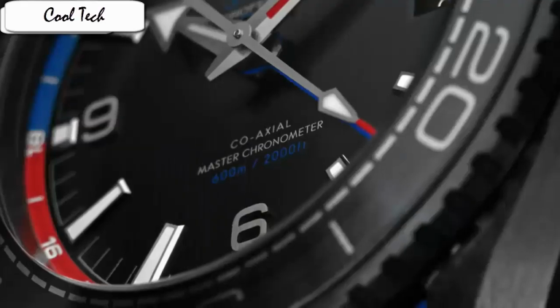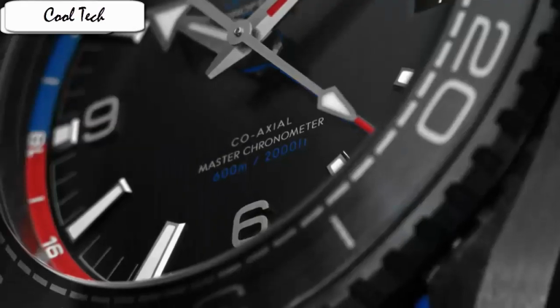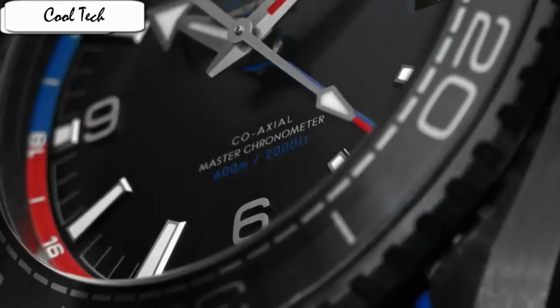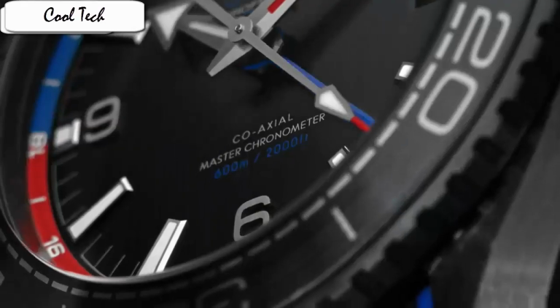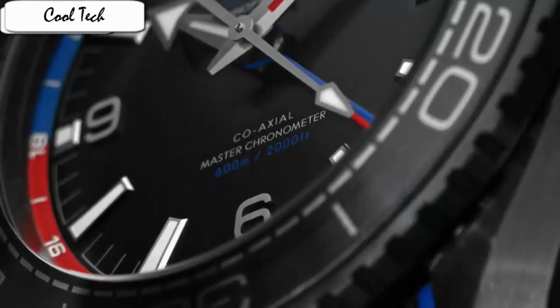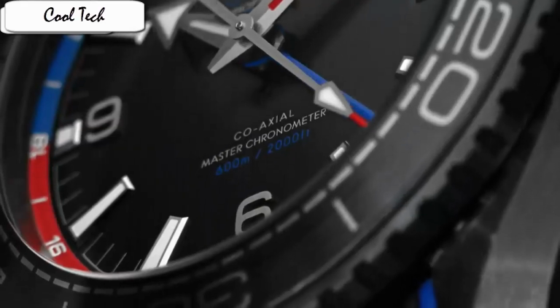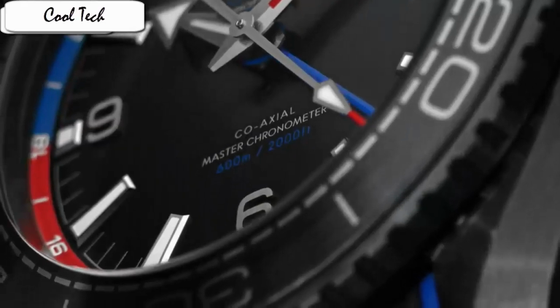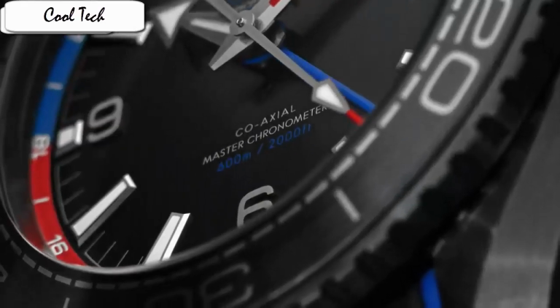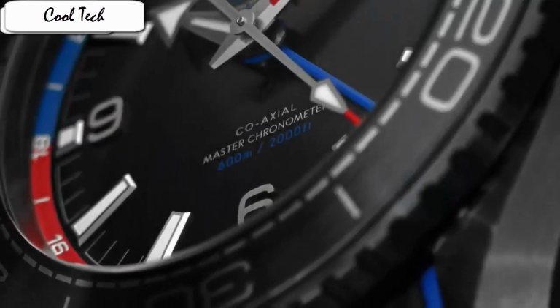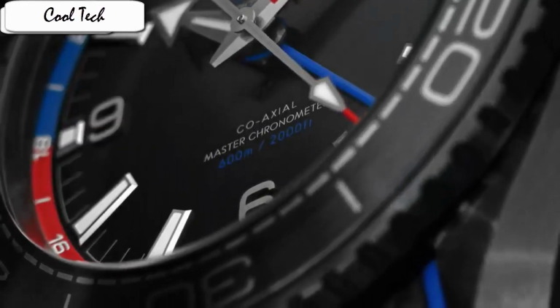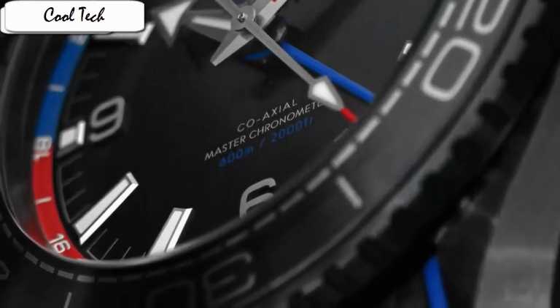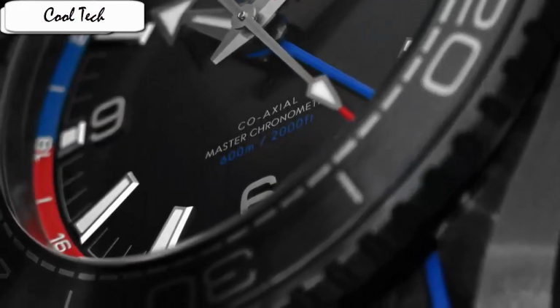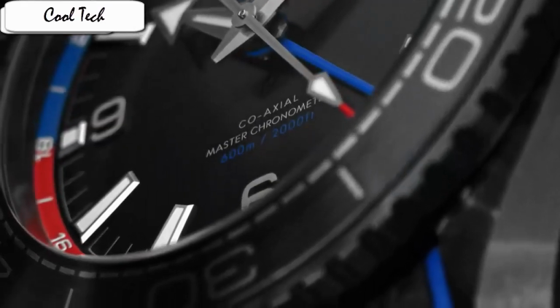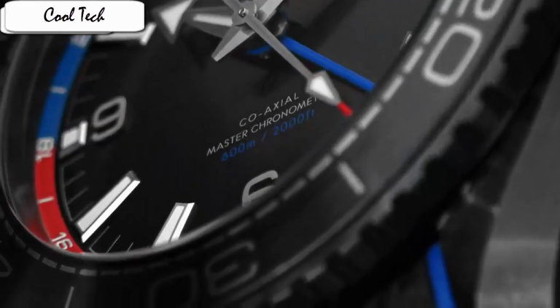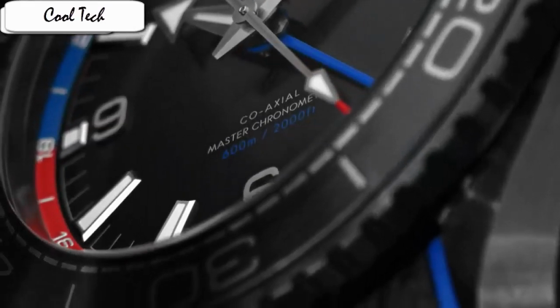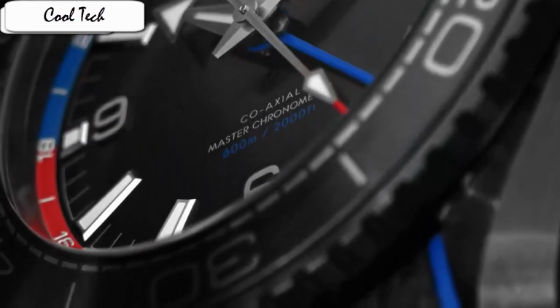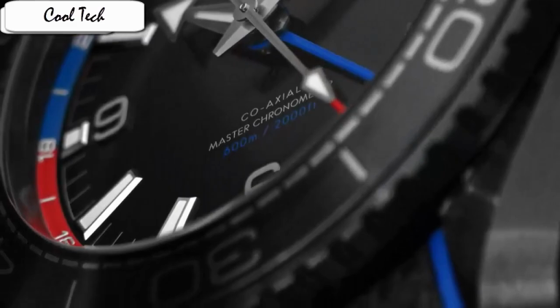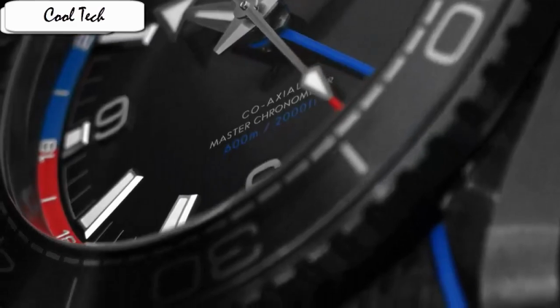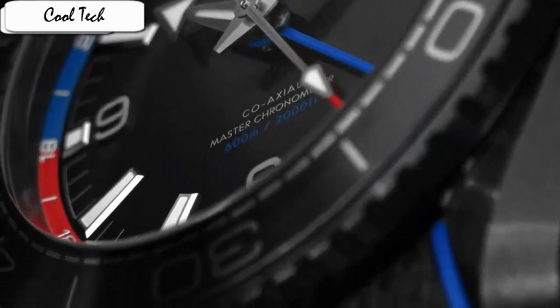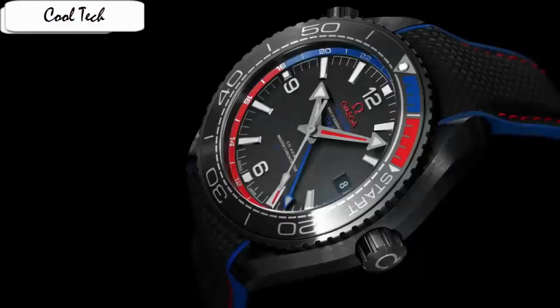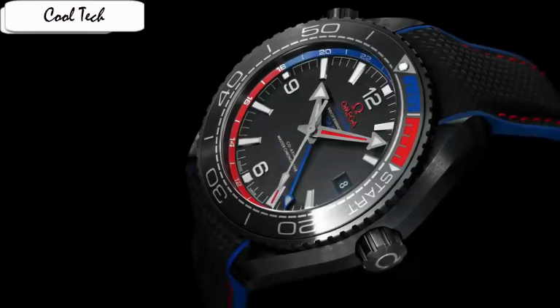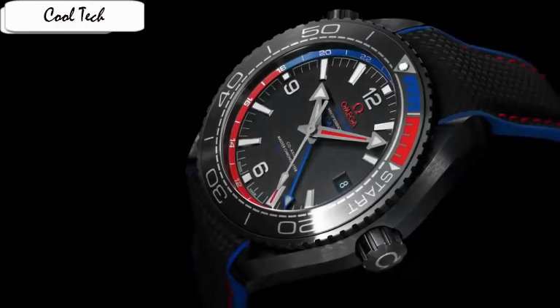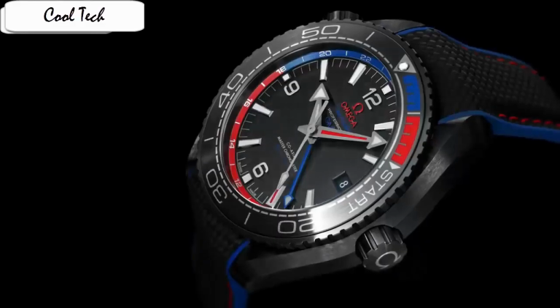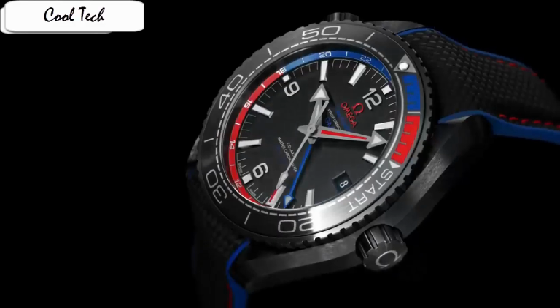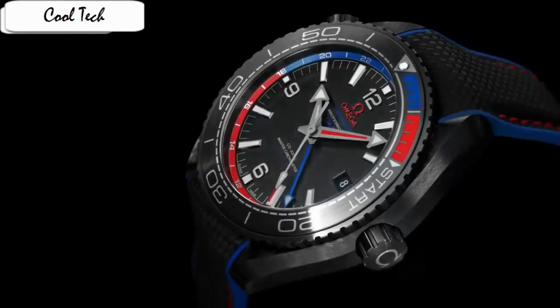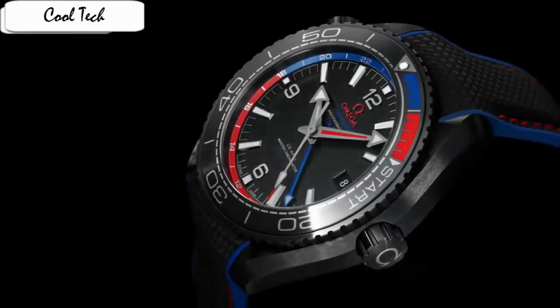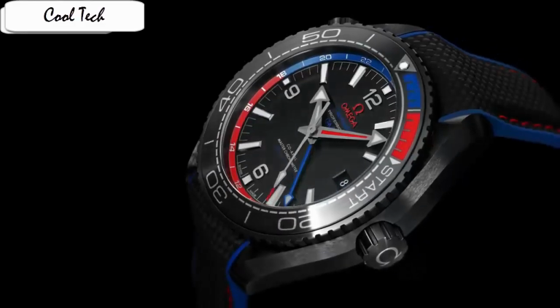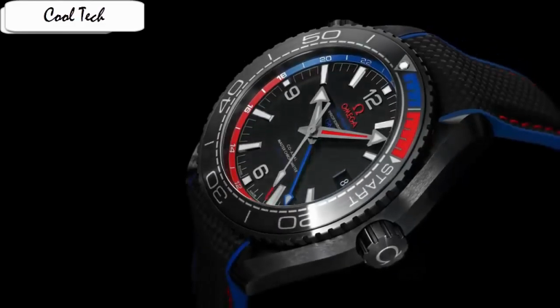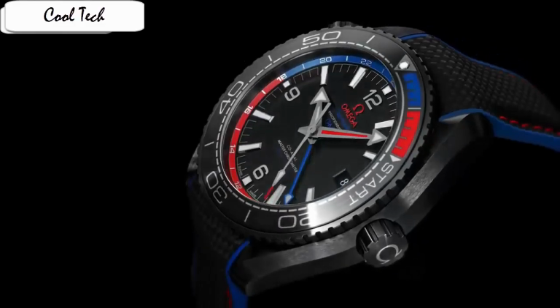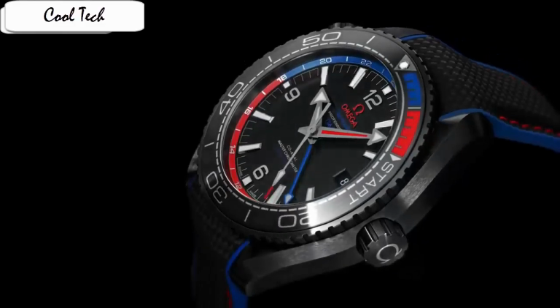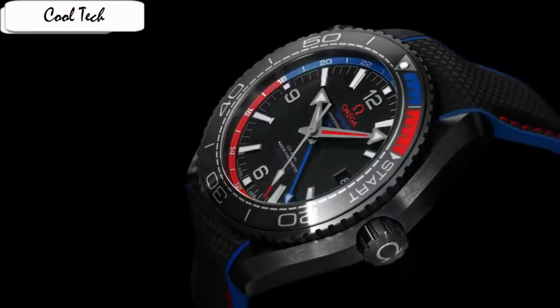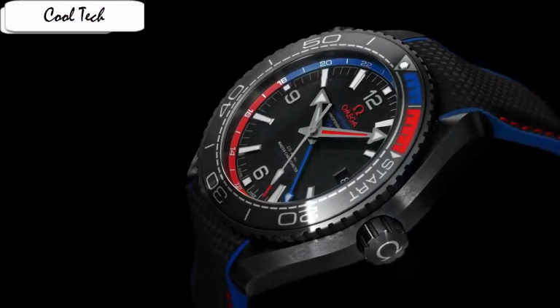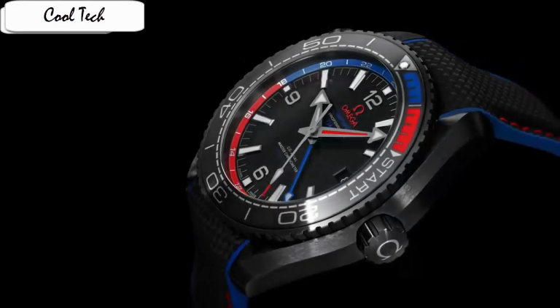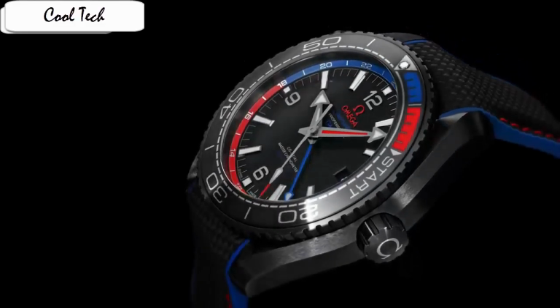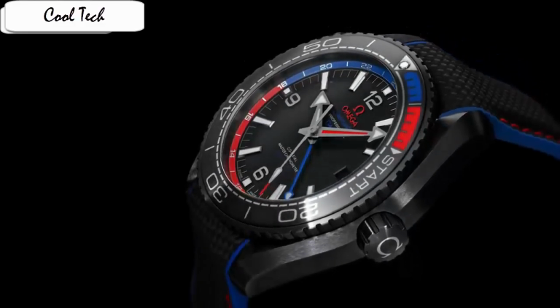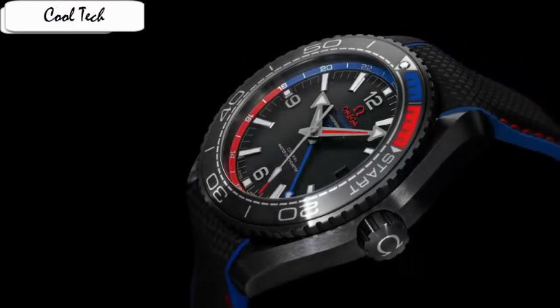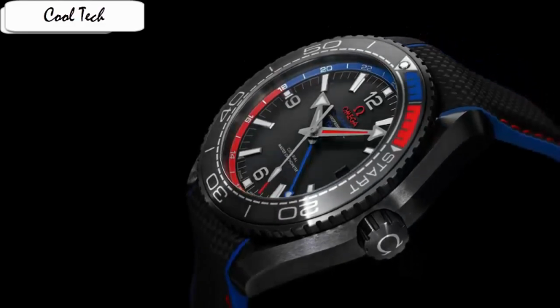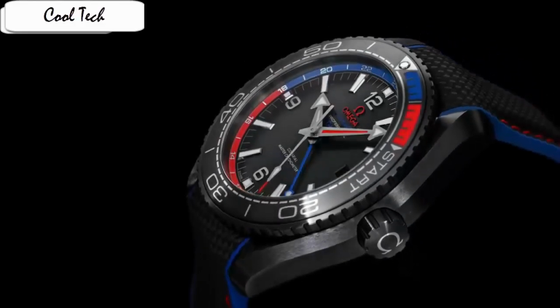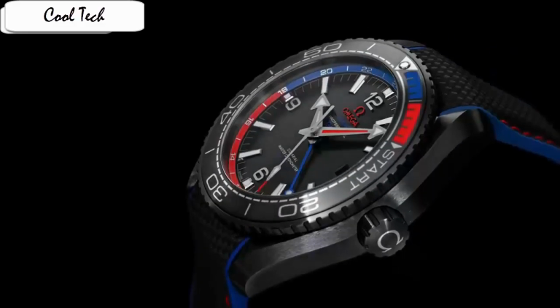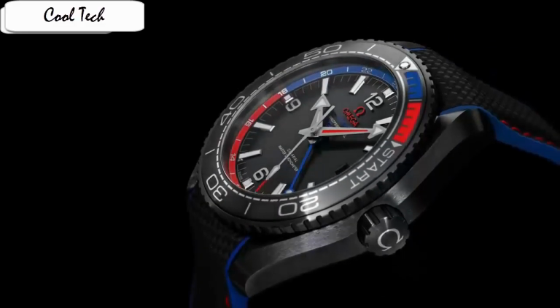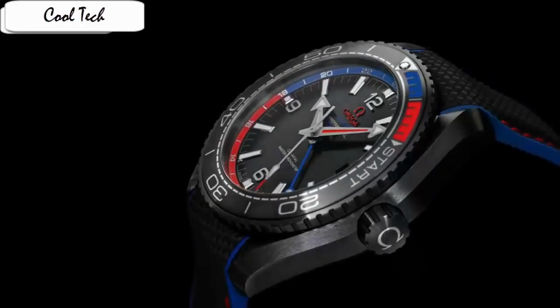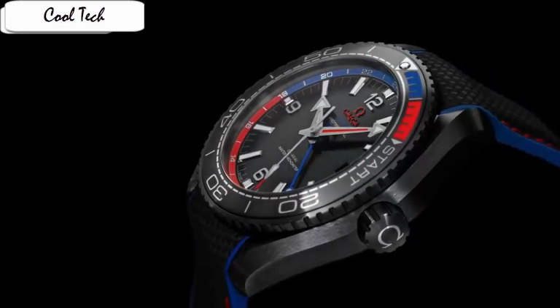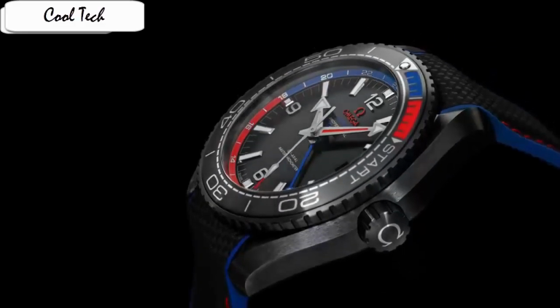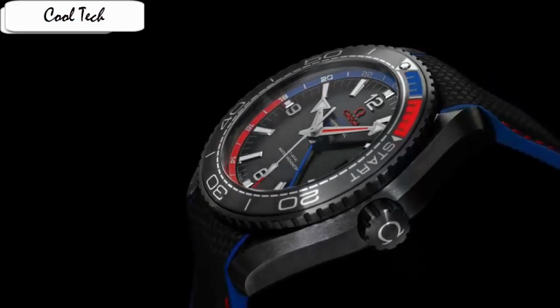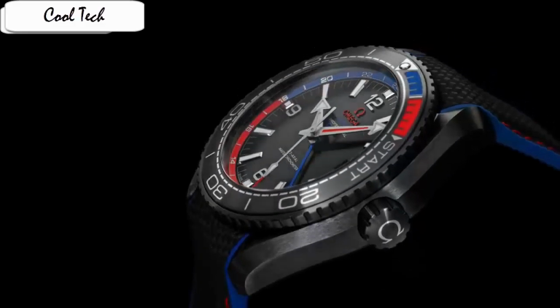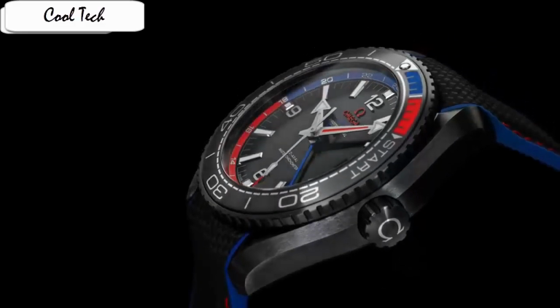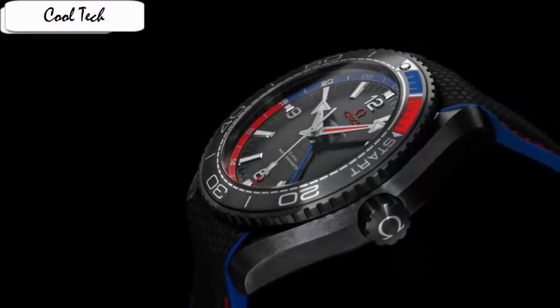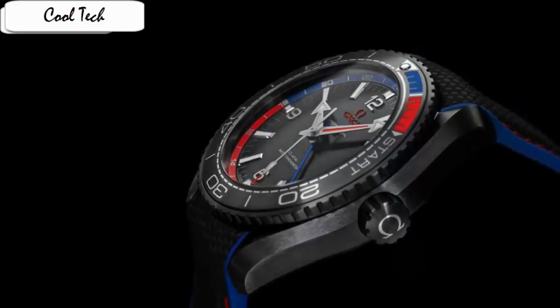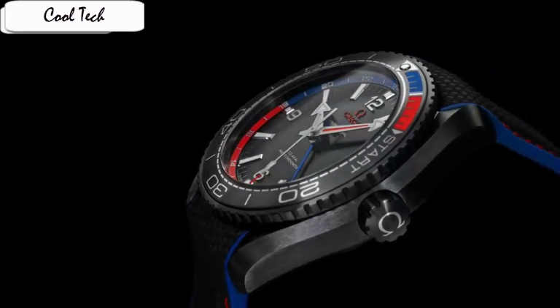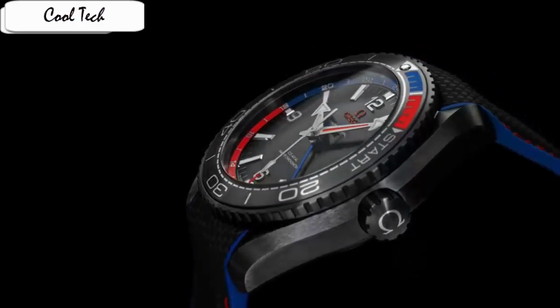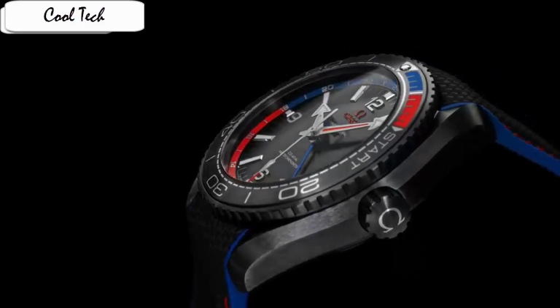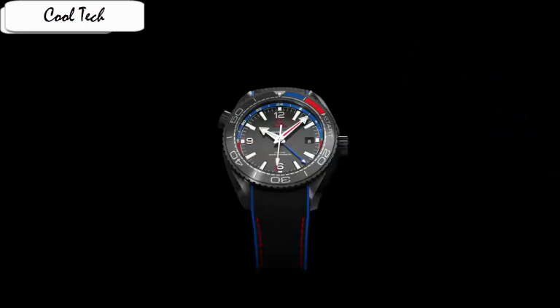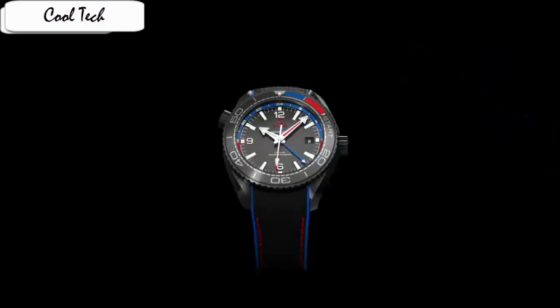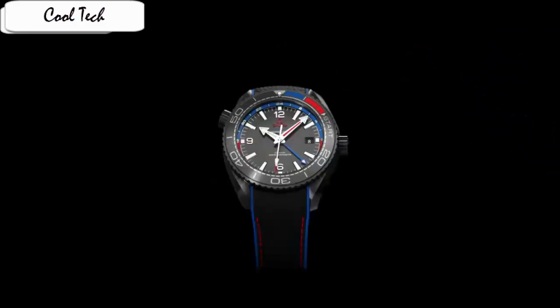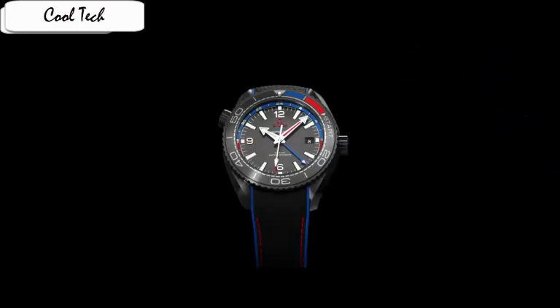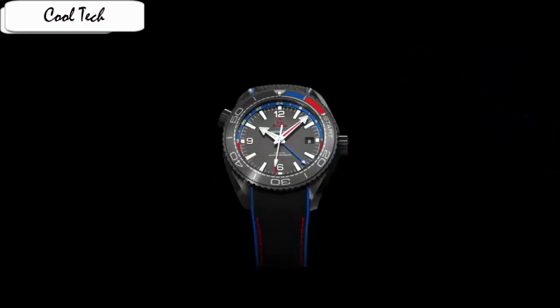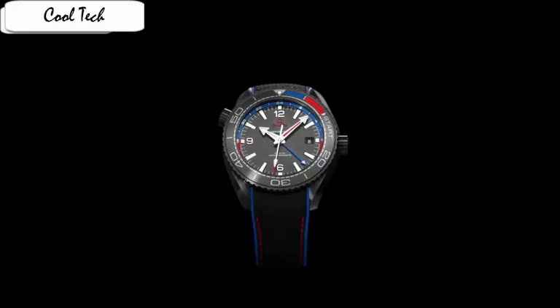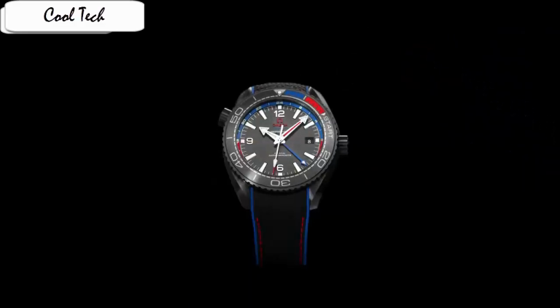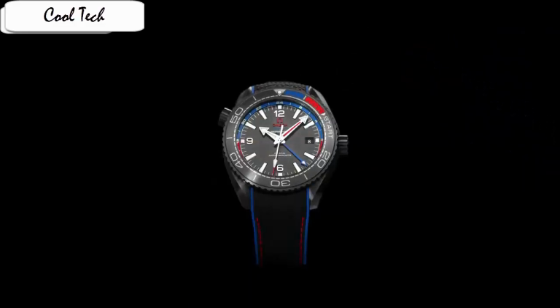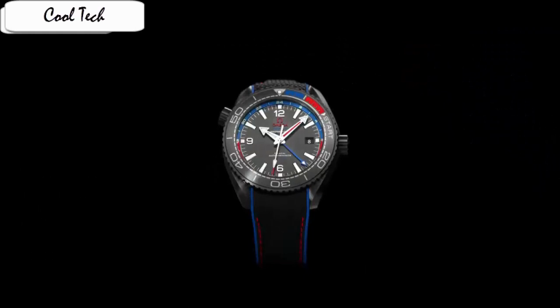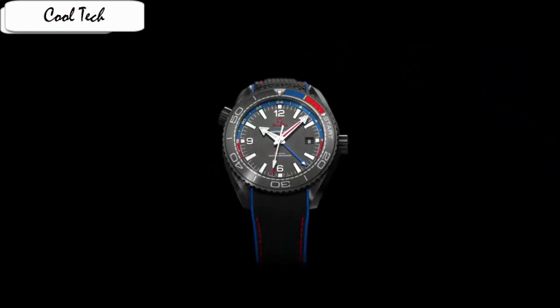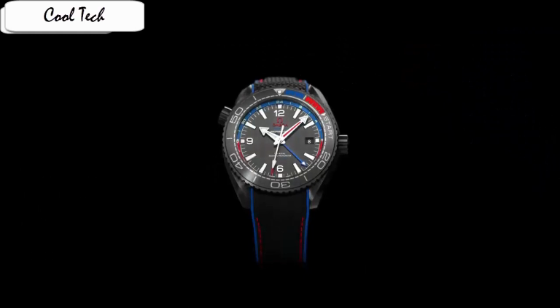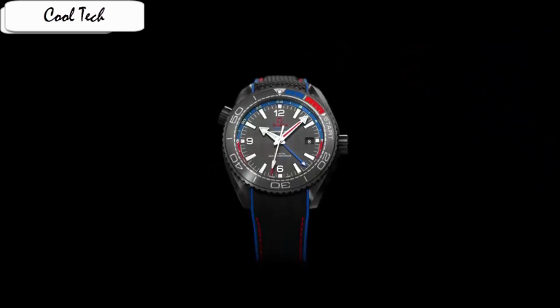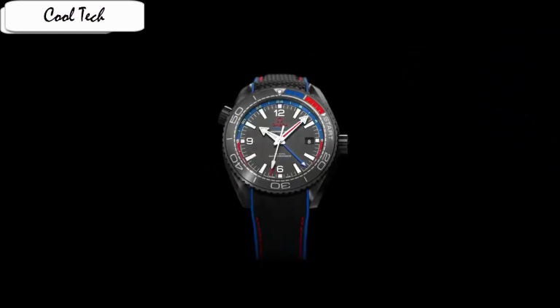Special features: screw down crown, helium escape valve, GMT second time zone feature, date feature, movement type automatic.